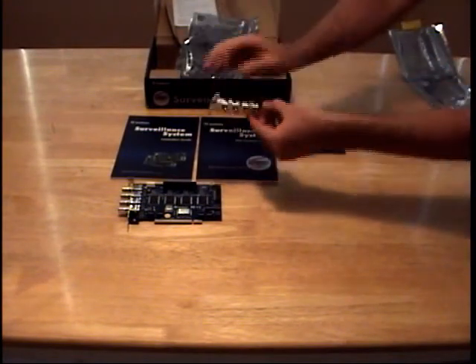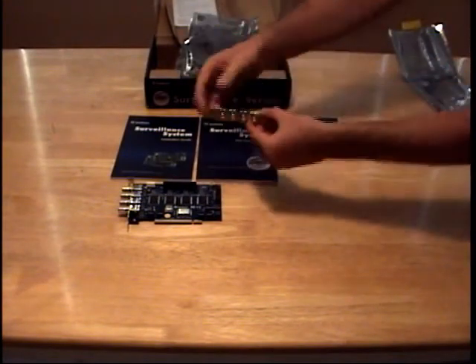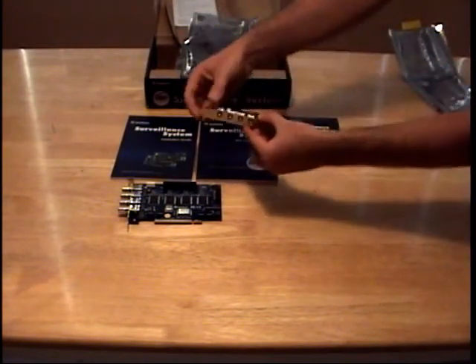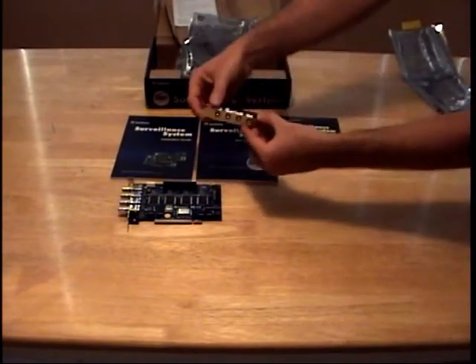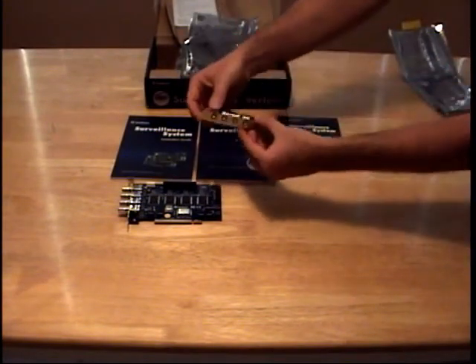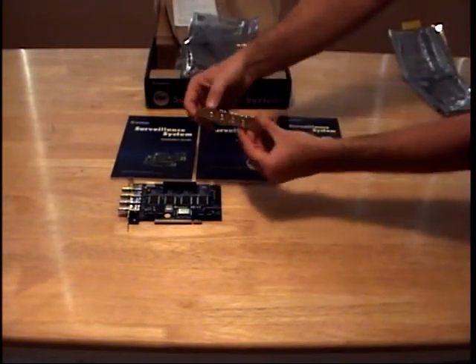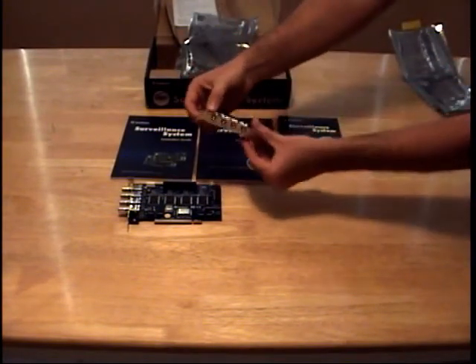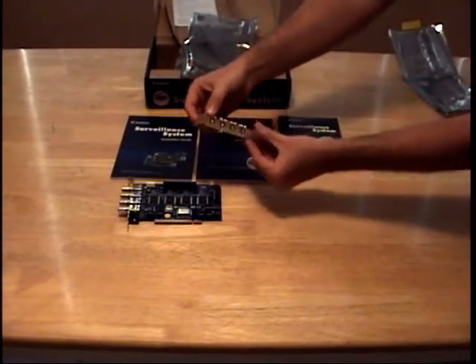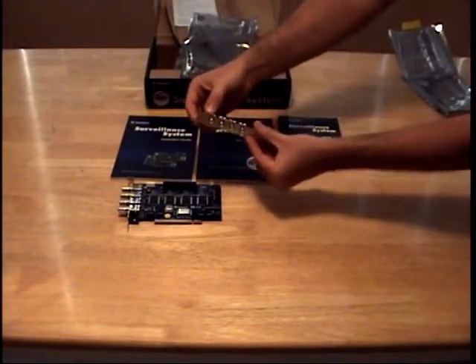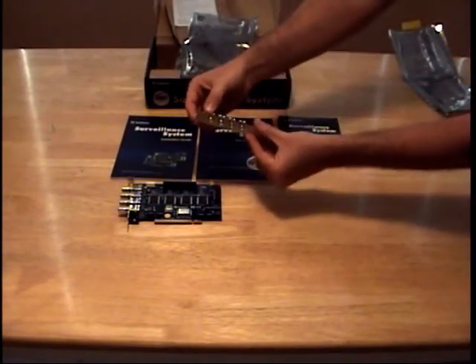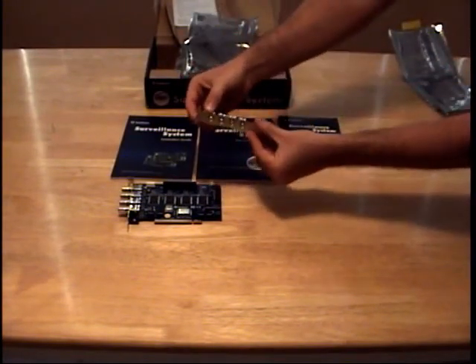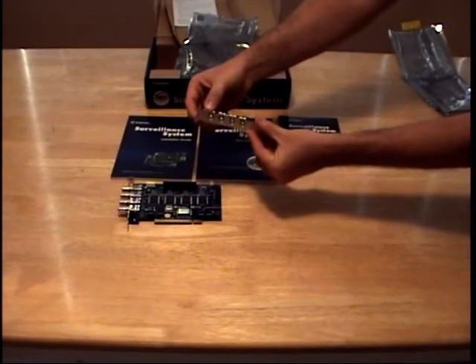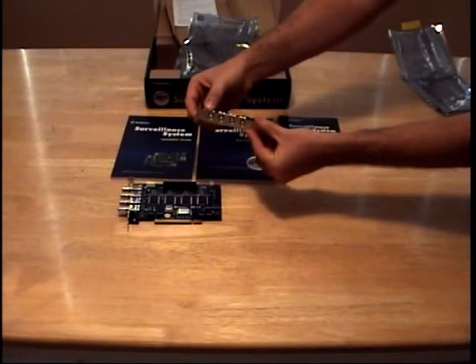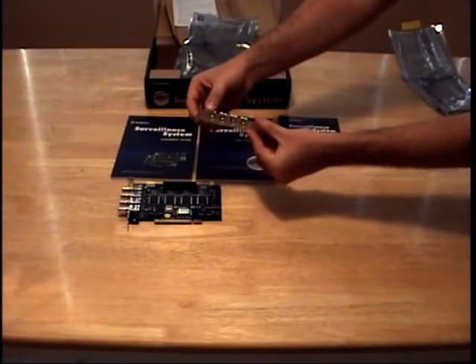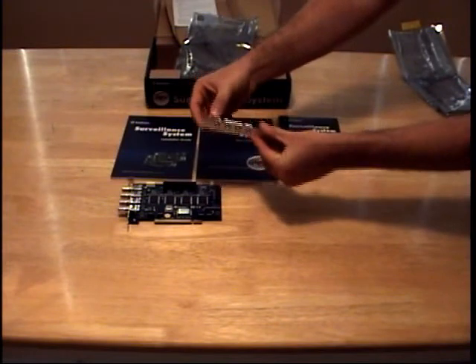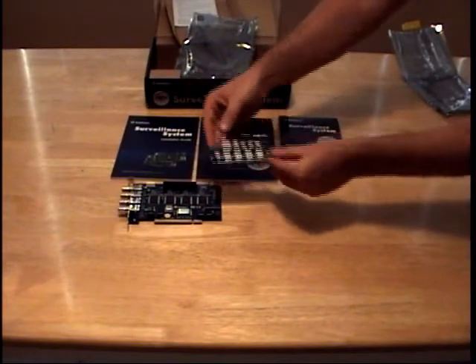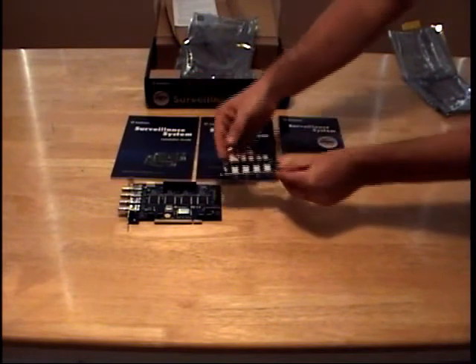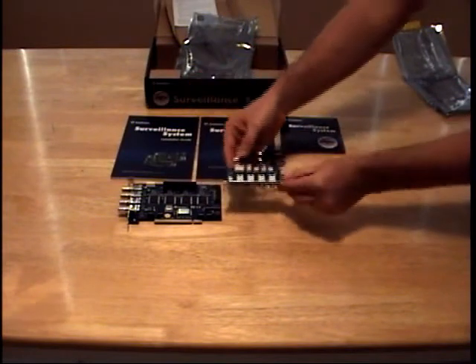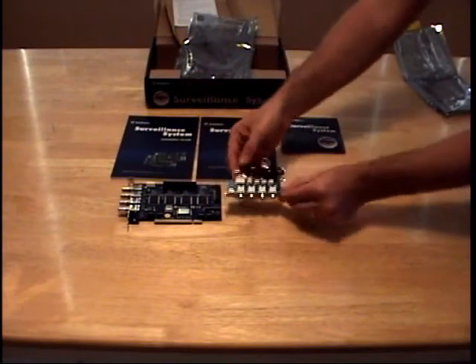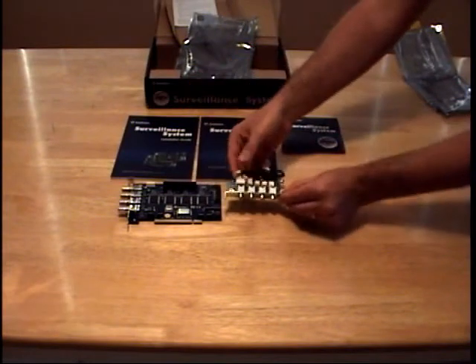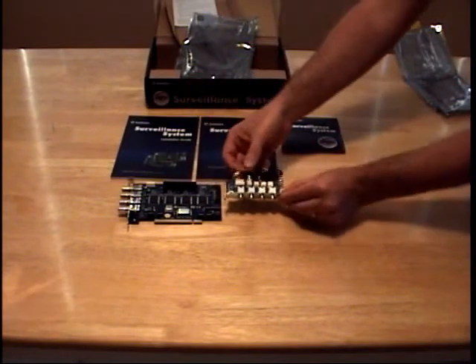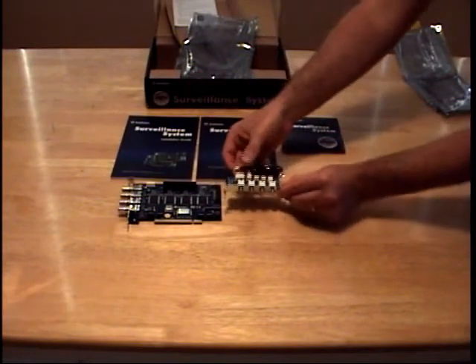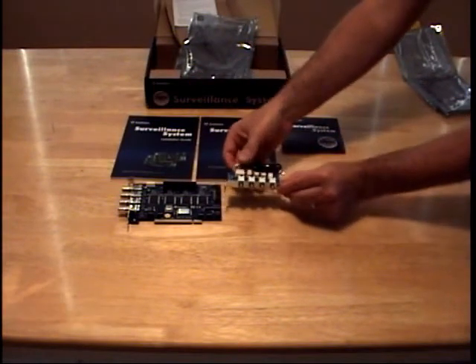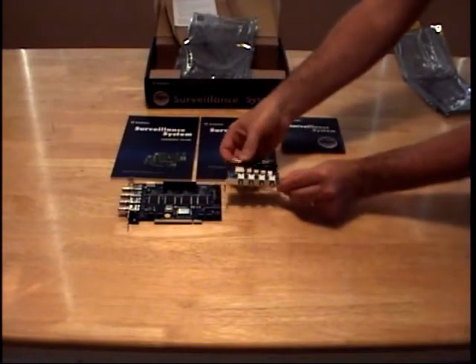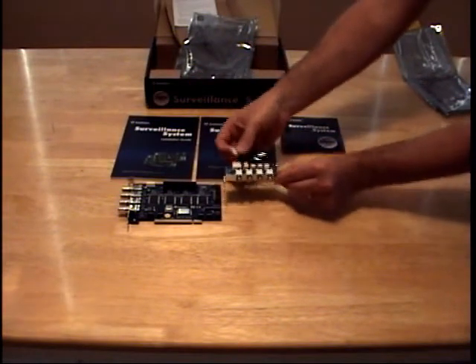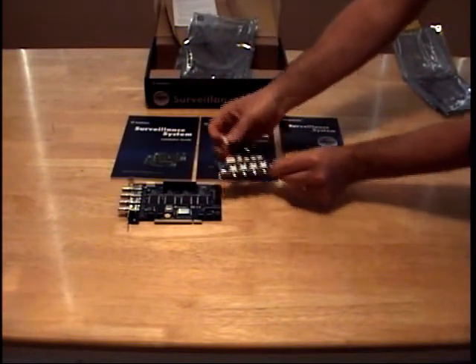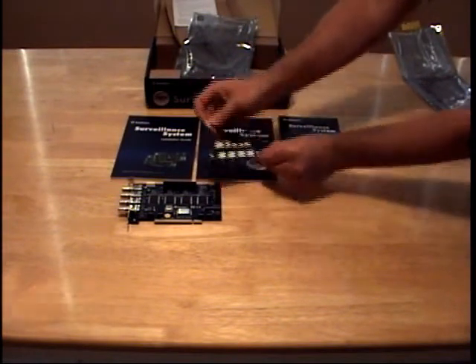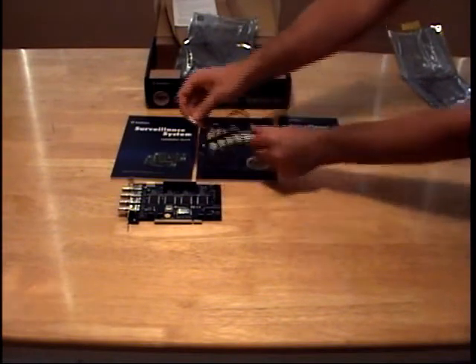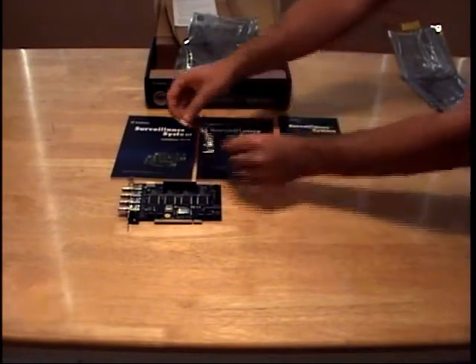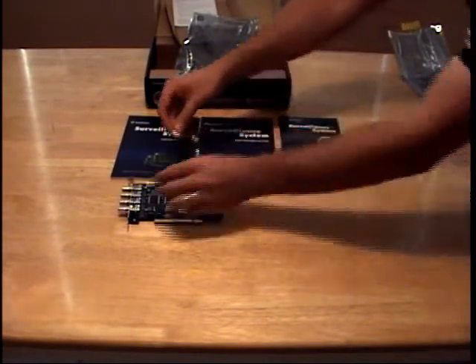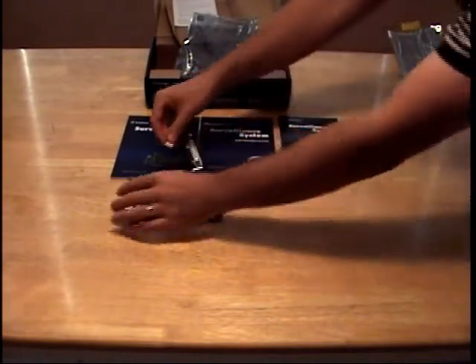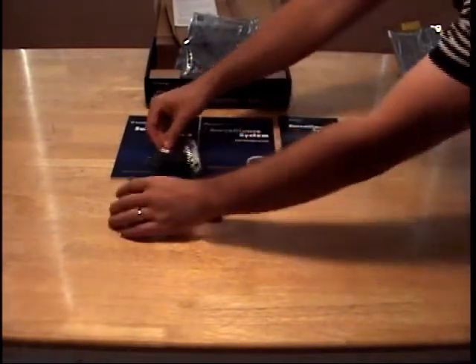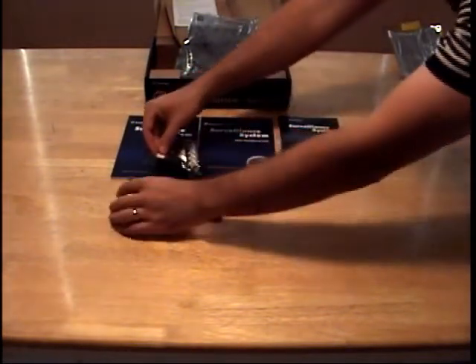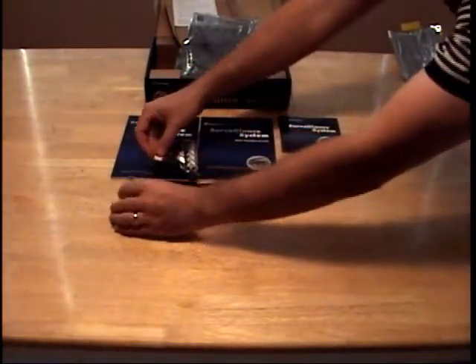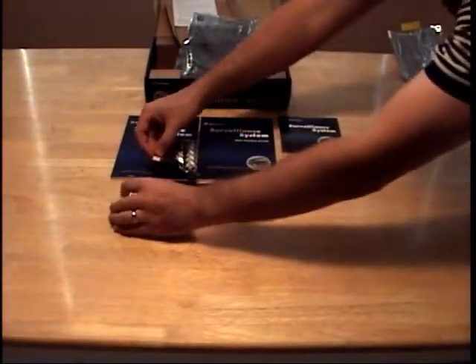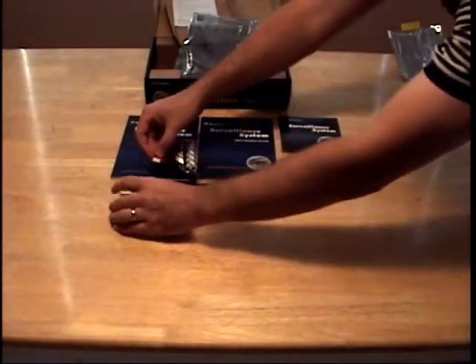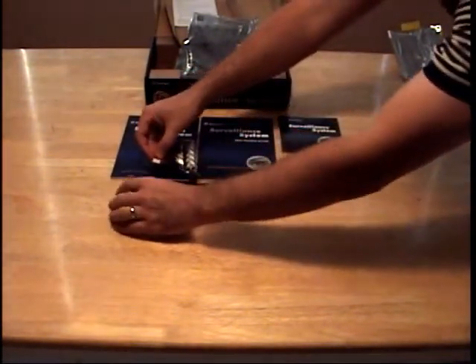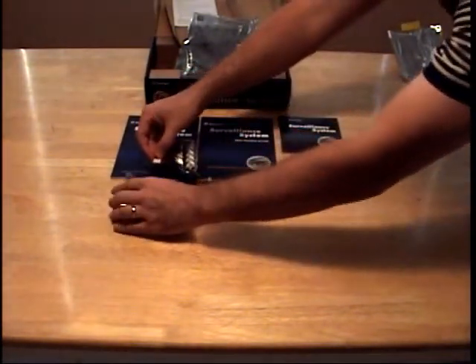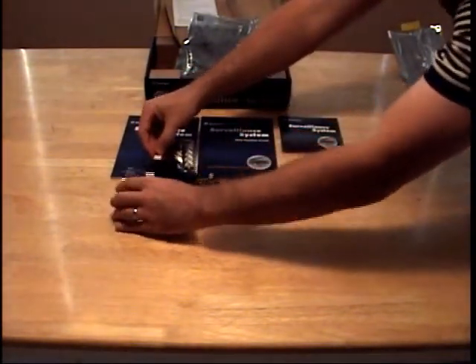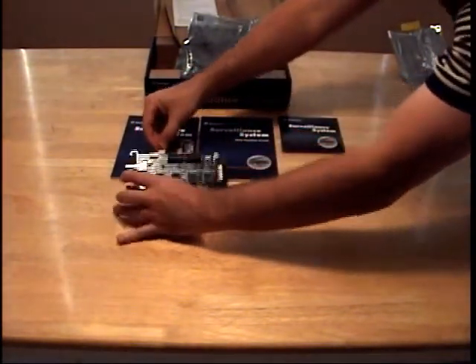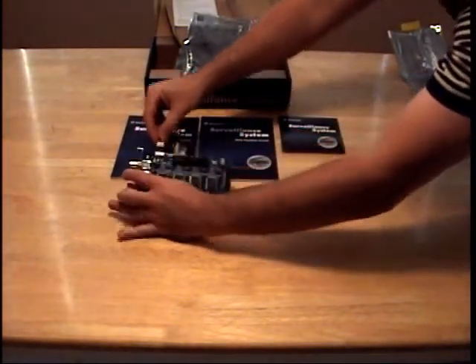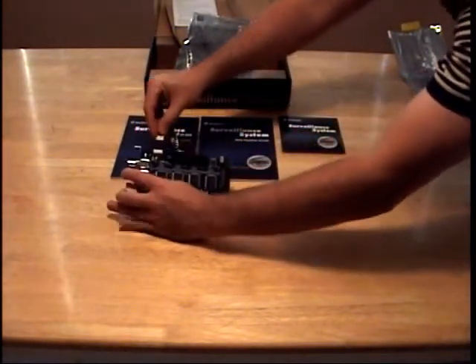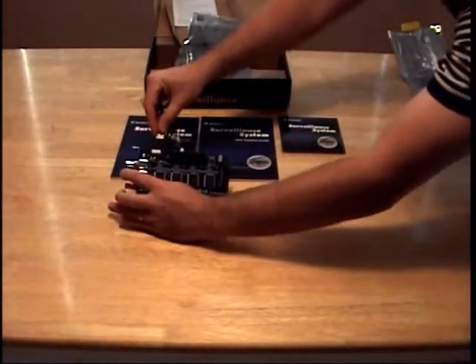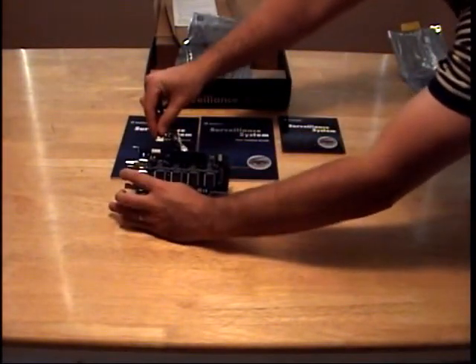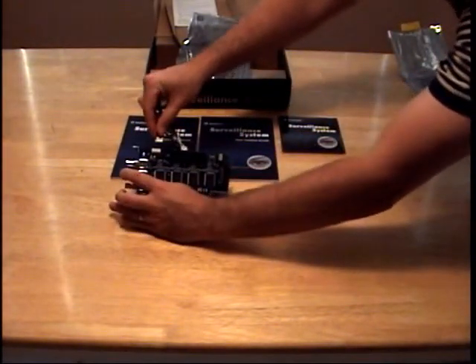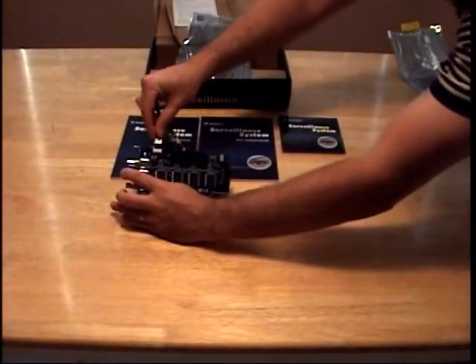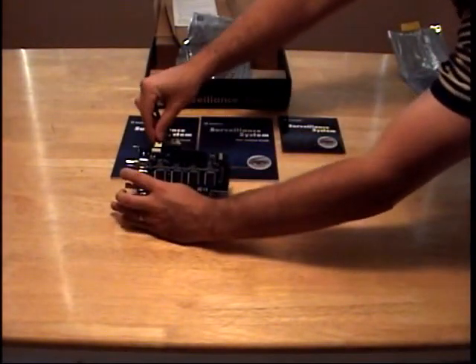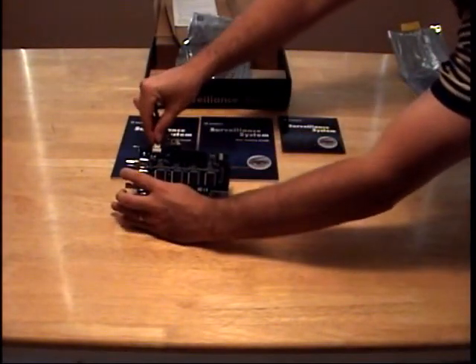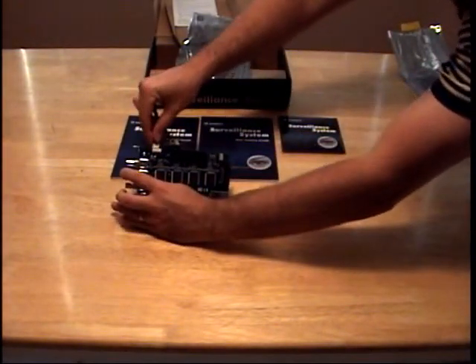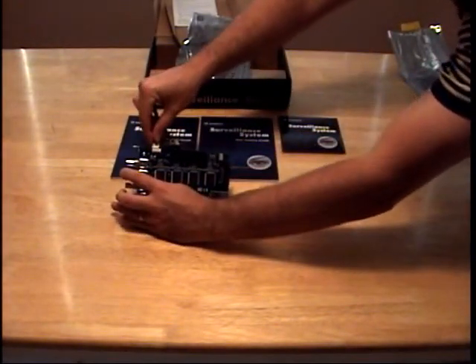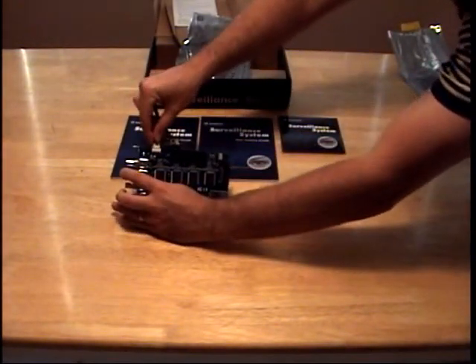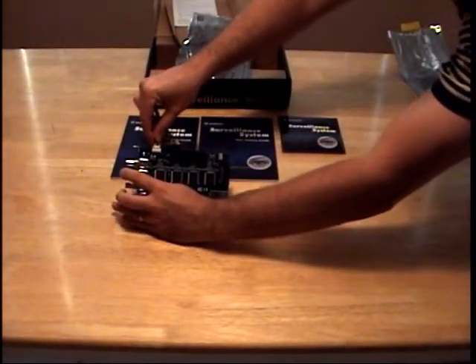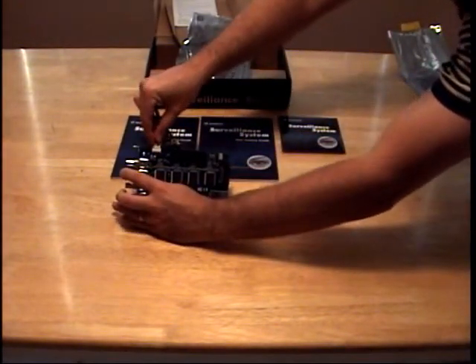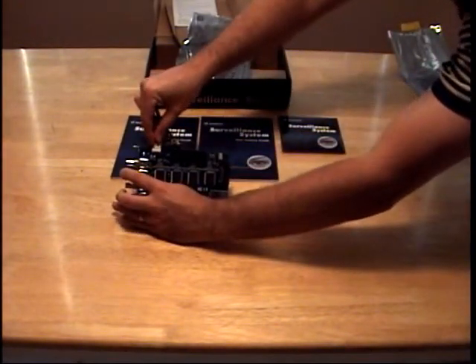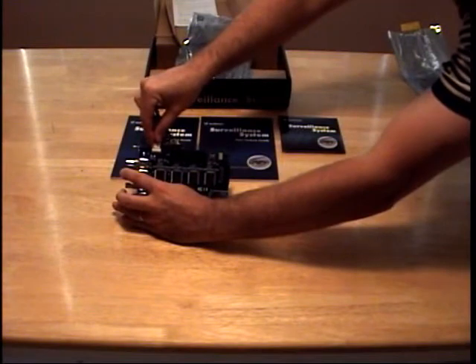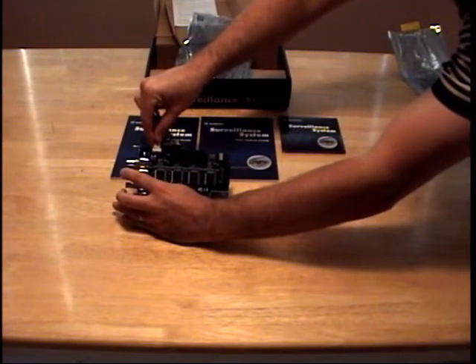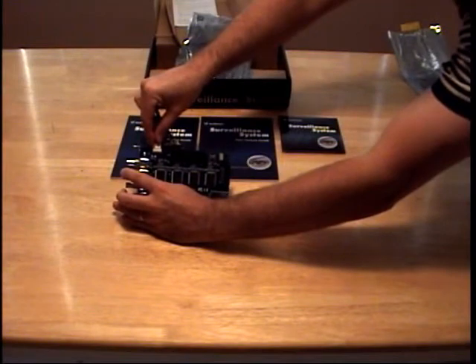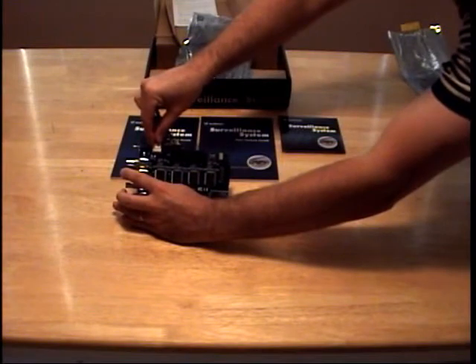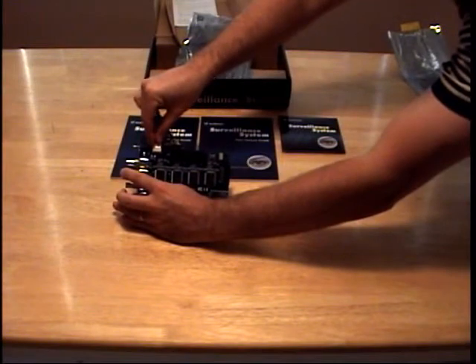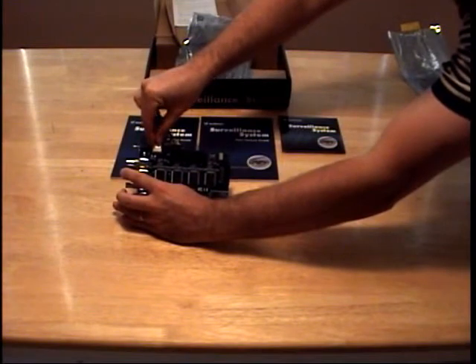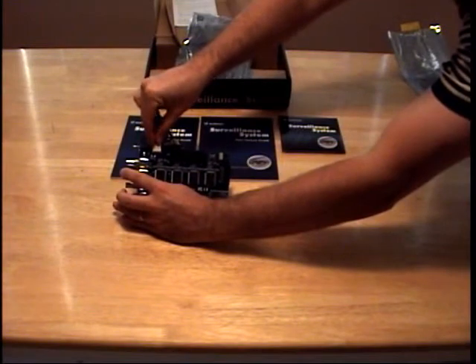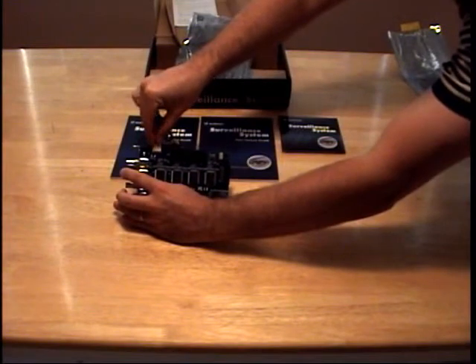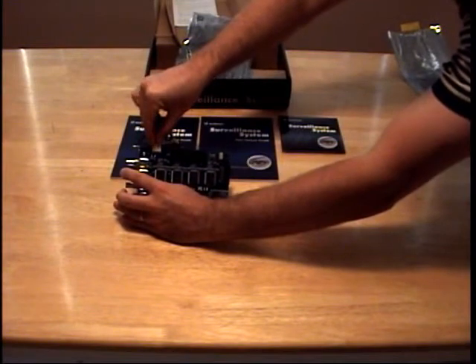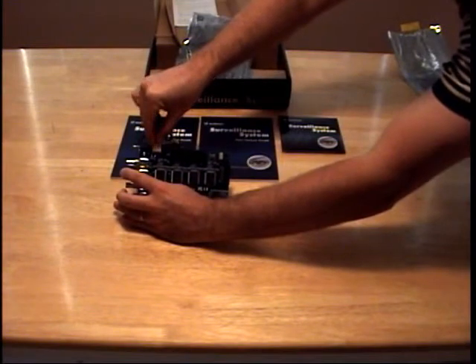Last, here is the audio port, which is optional to use. If you choose to use the audio port, it simply plugs into the card as shown here.